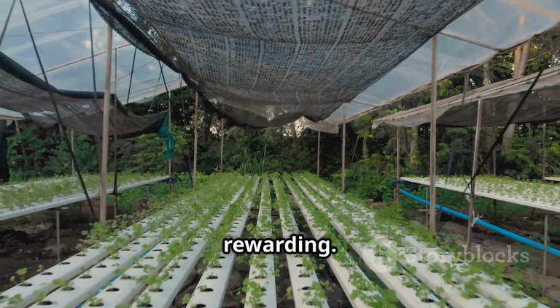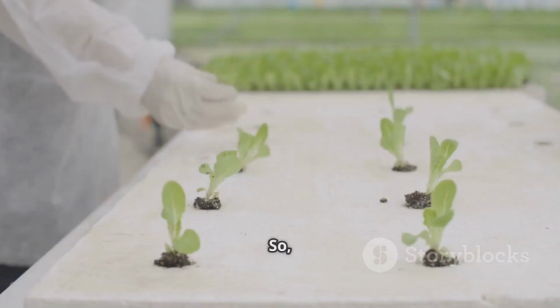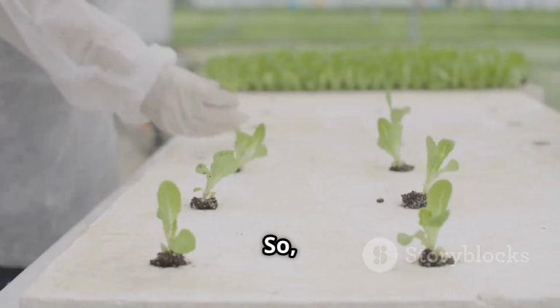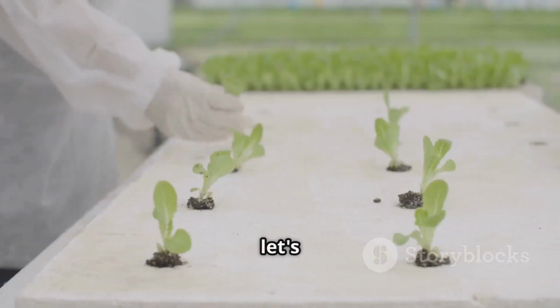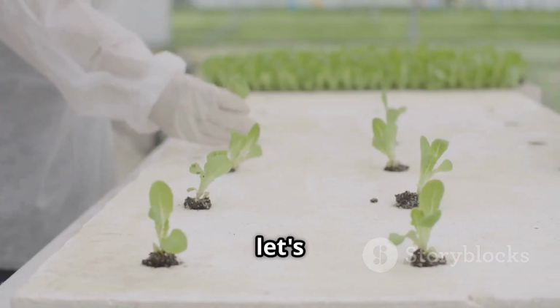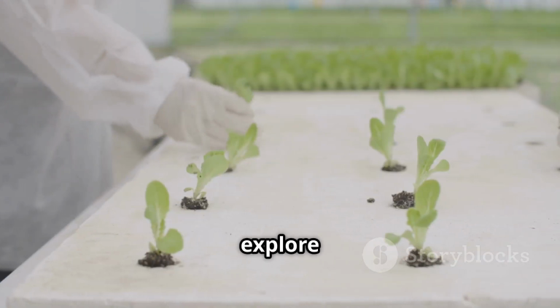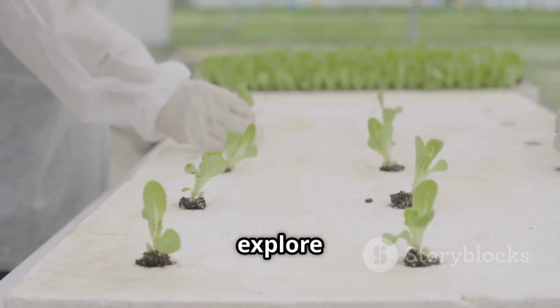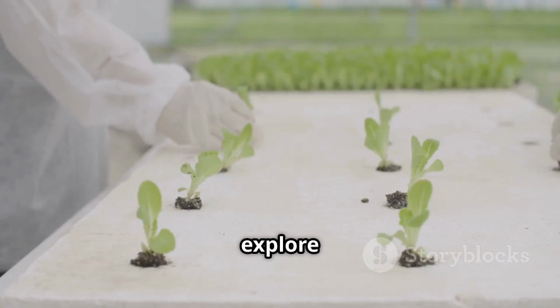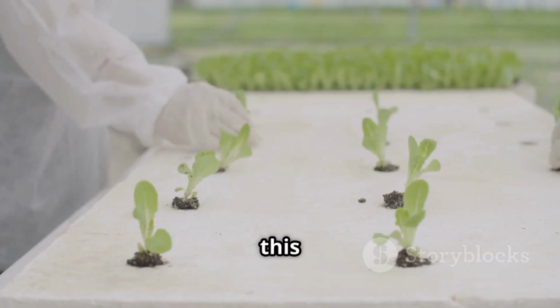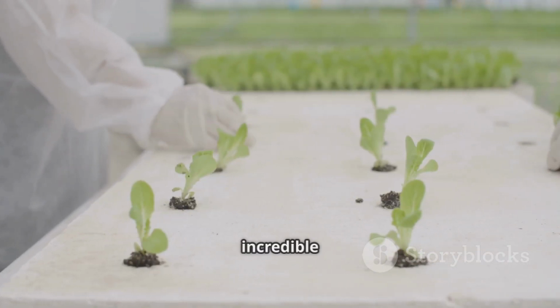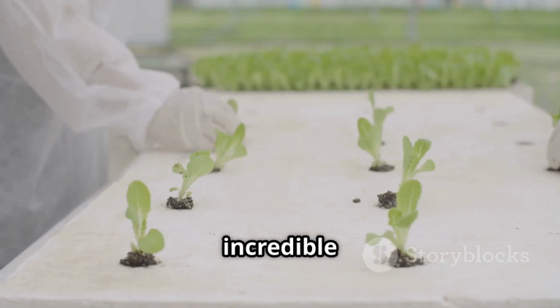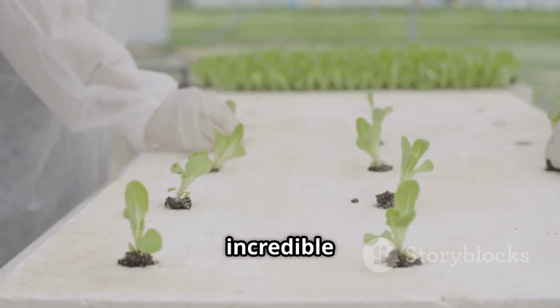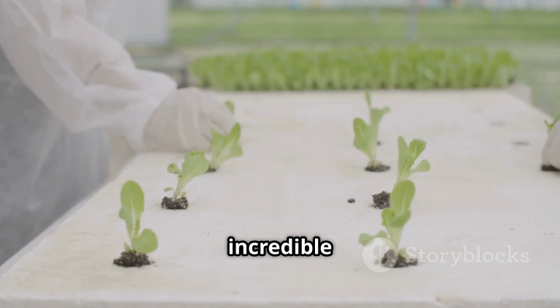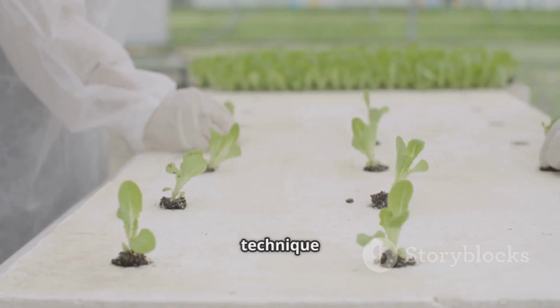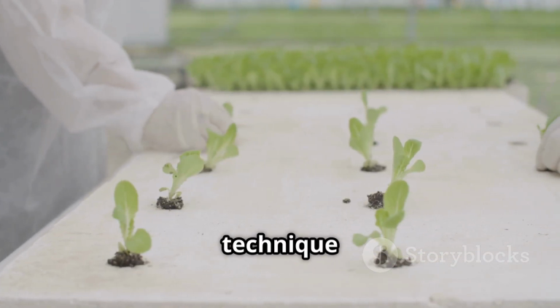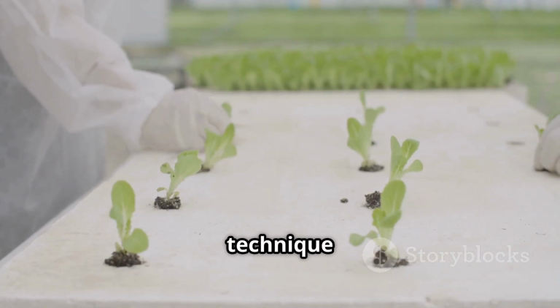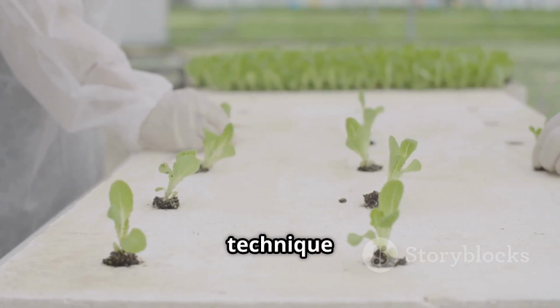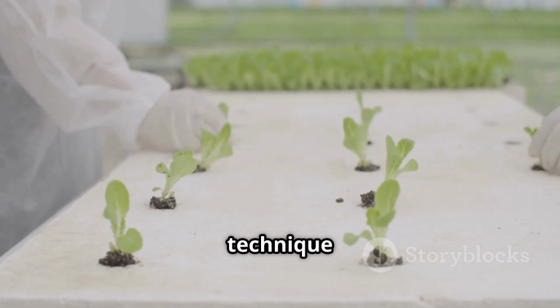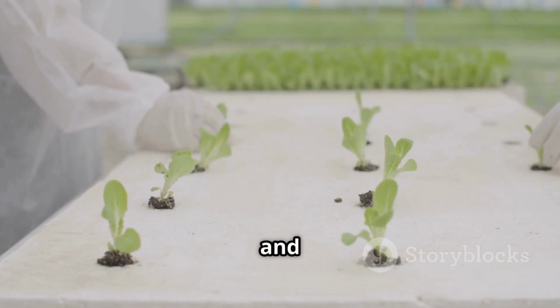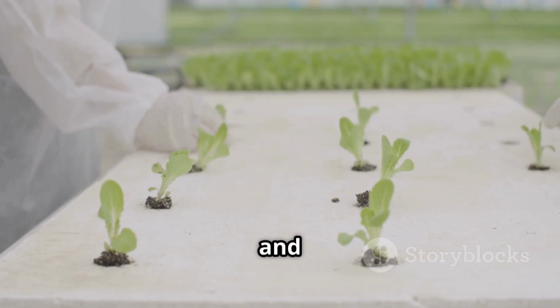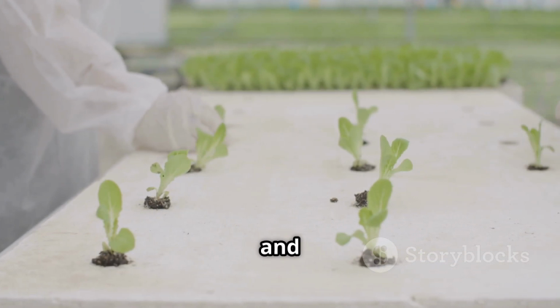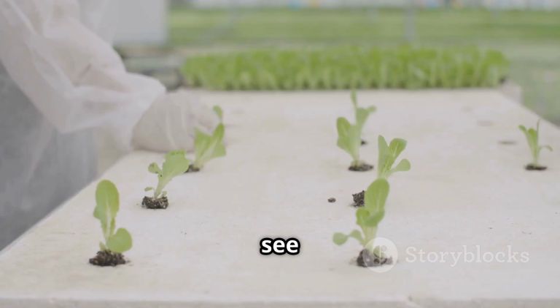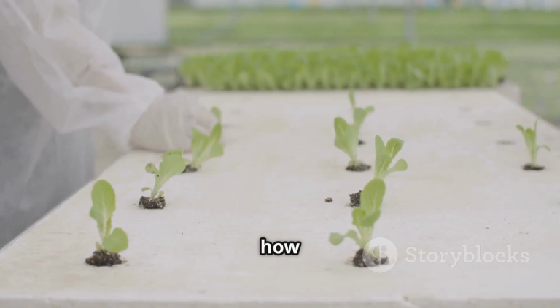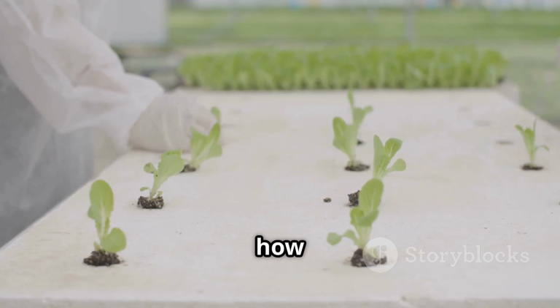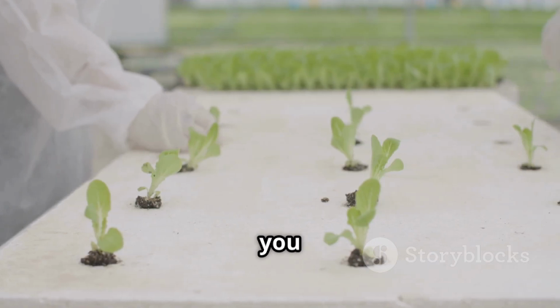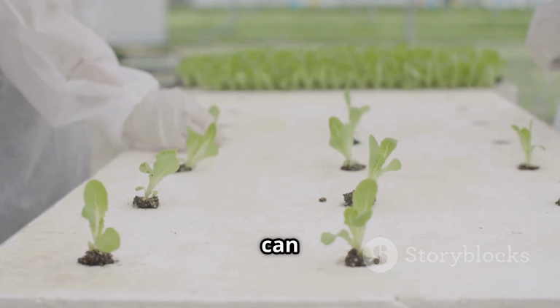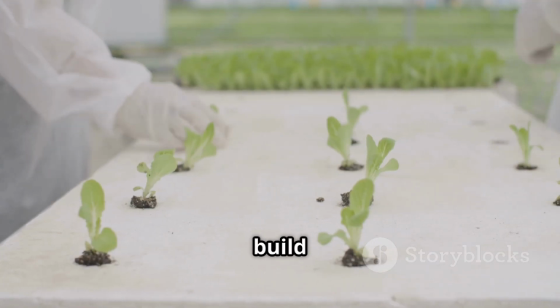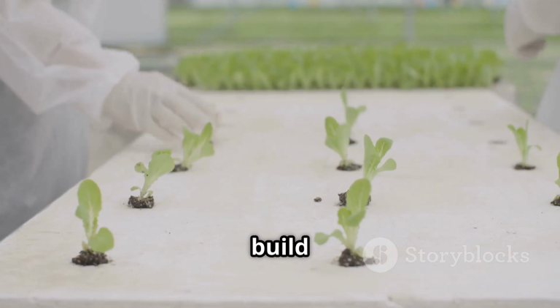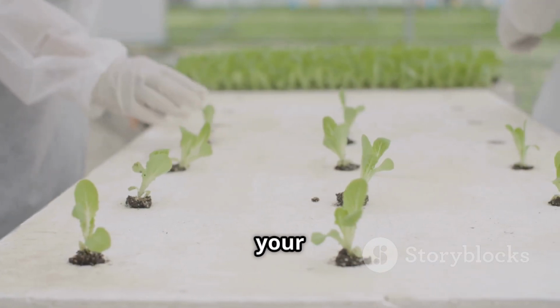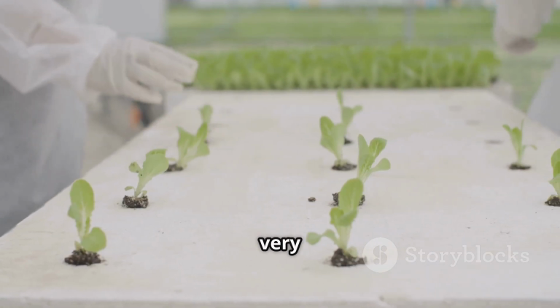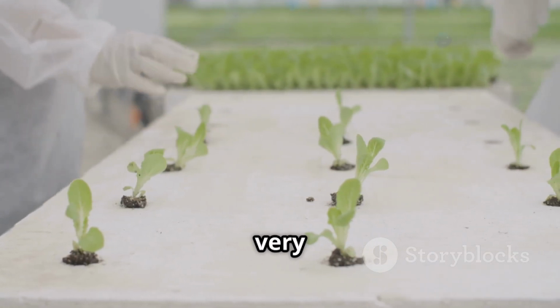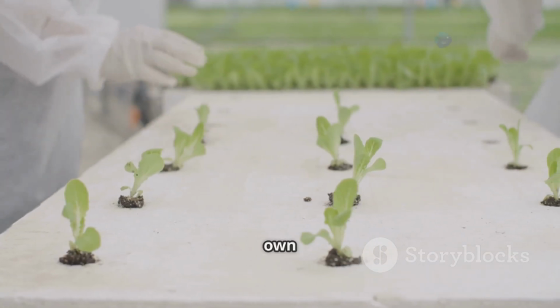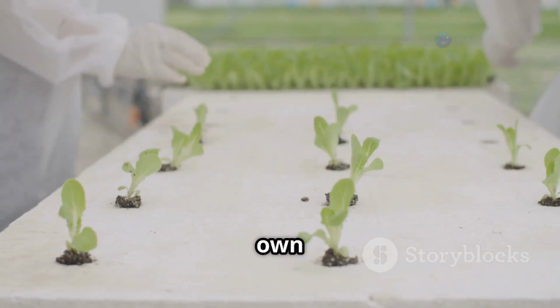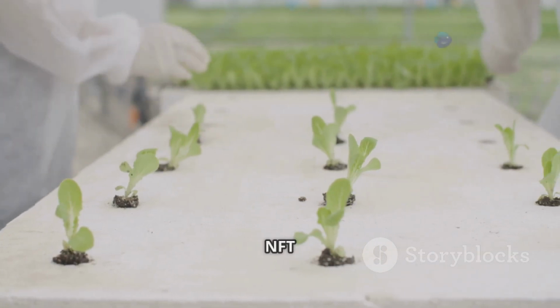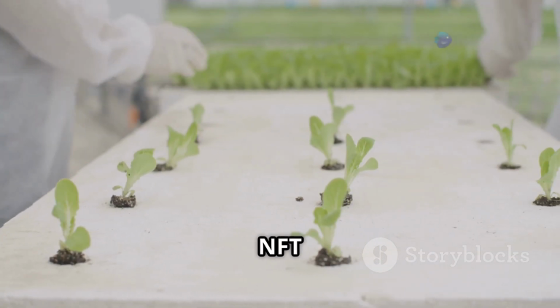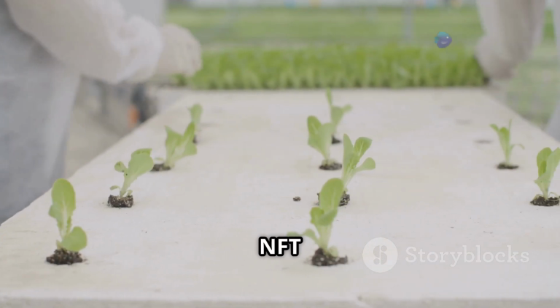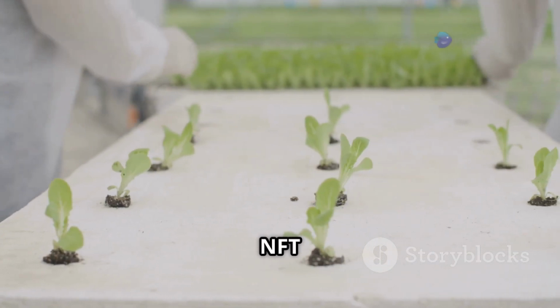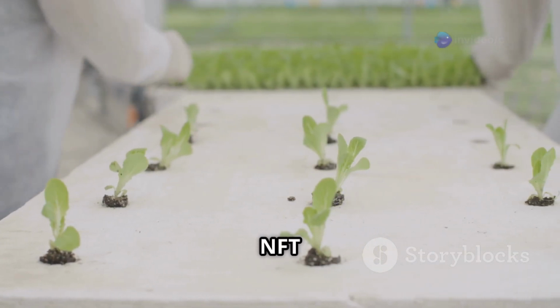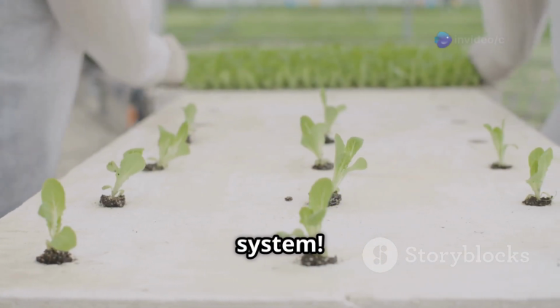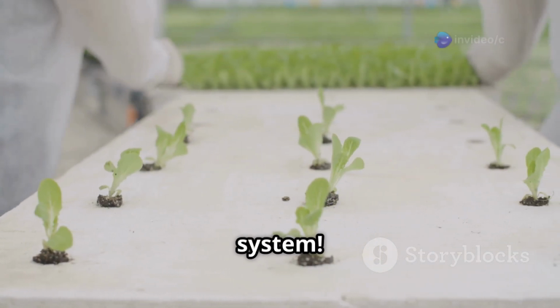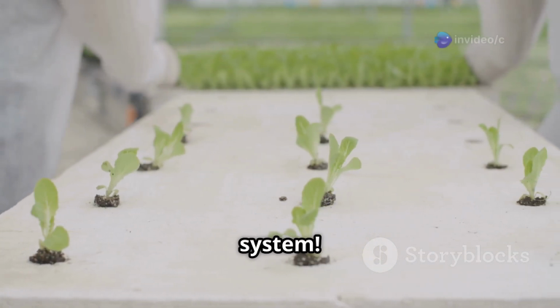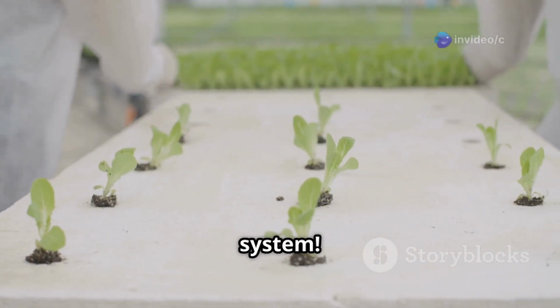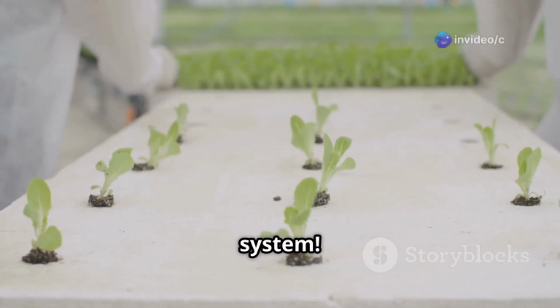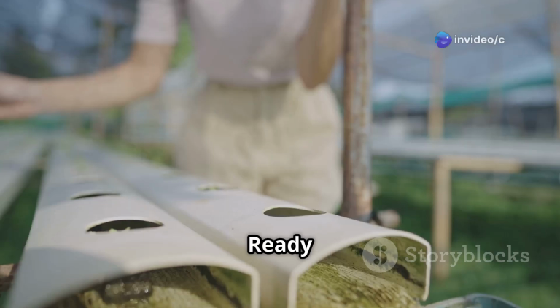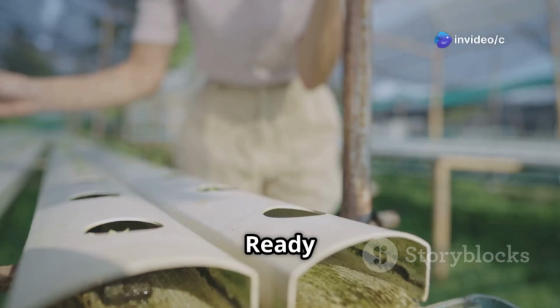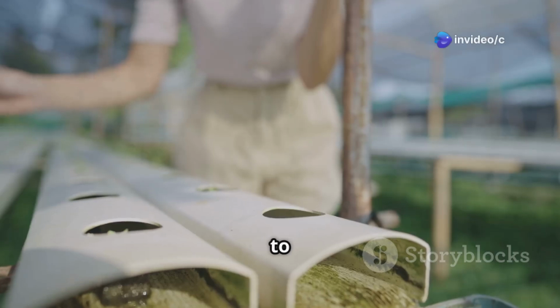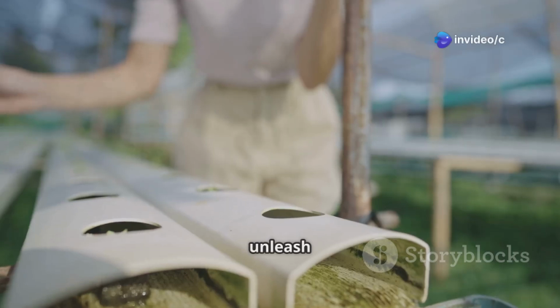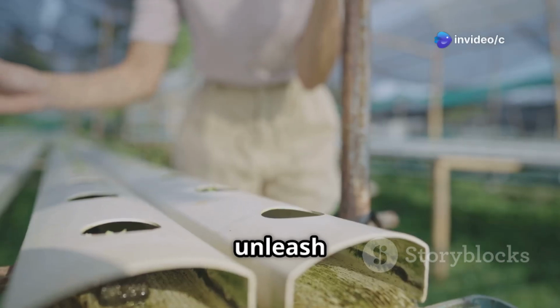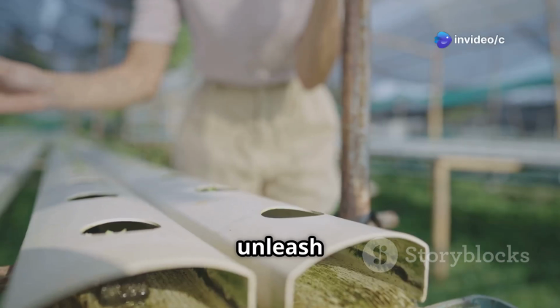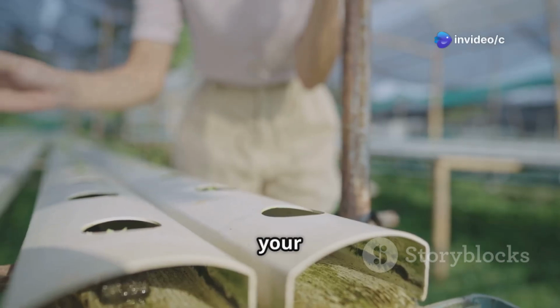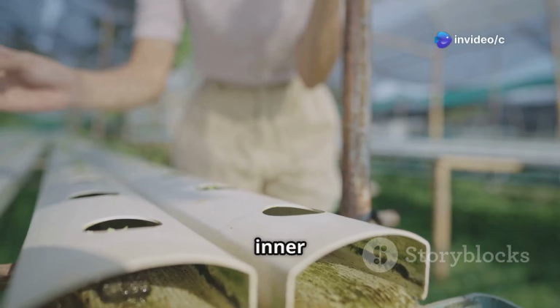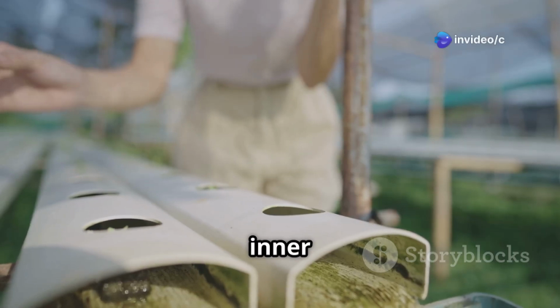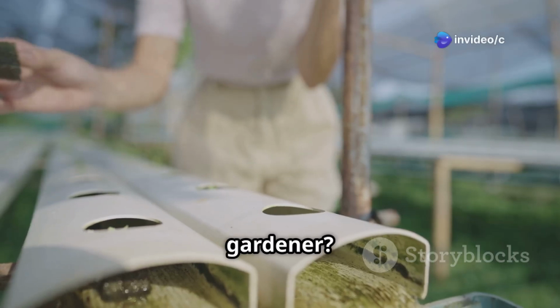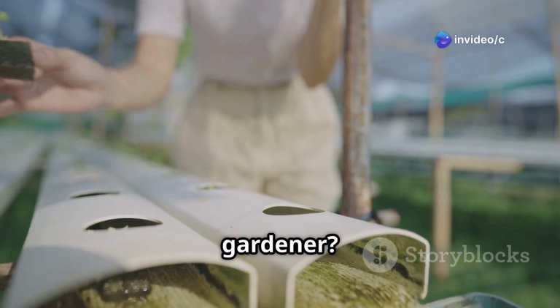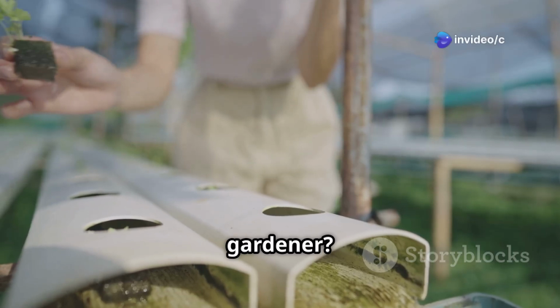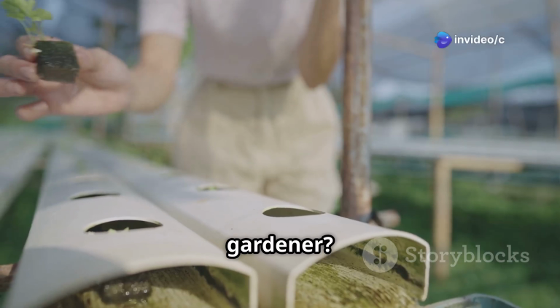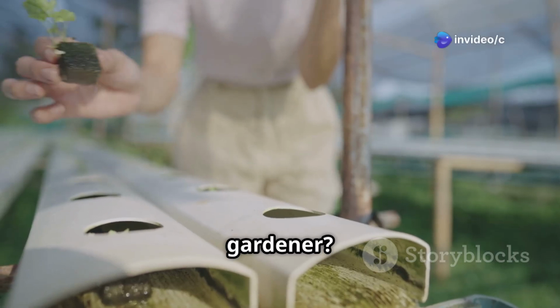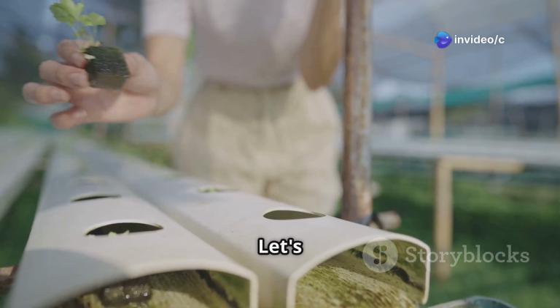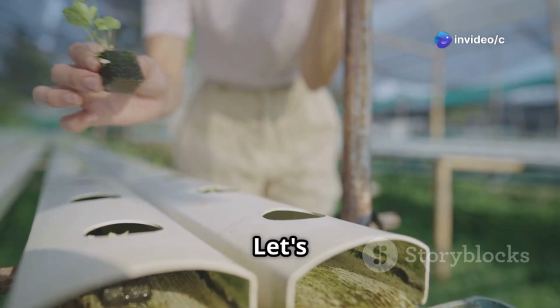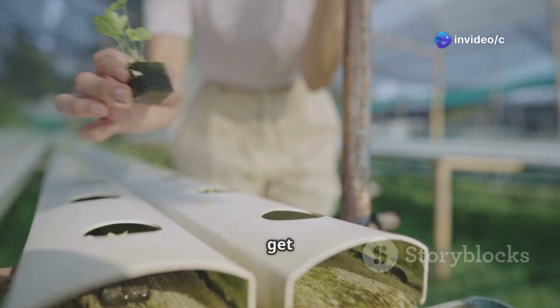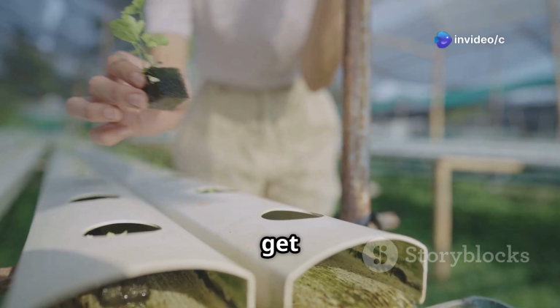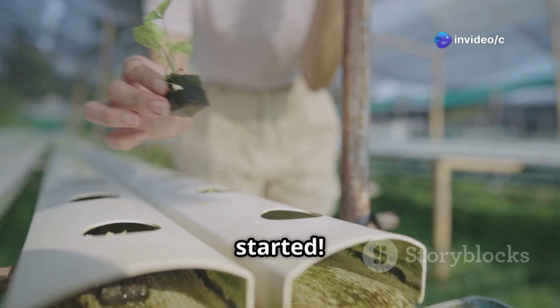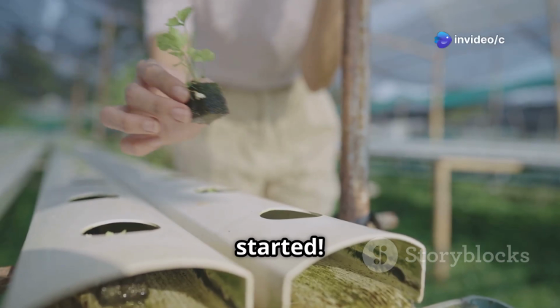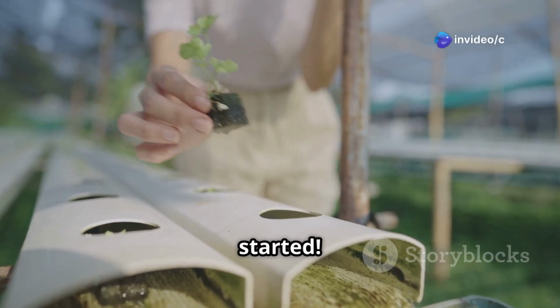So let's explore this incredible technique and see how you can build your very own NFT system. Ready to unleash your inner gardener? Let's get started.